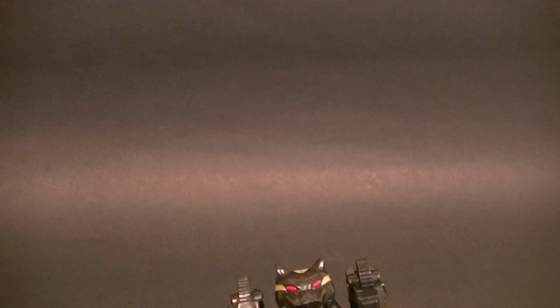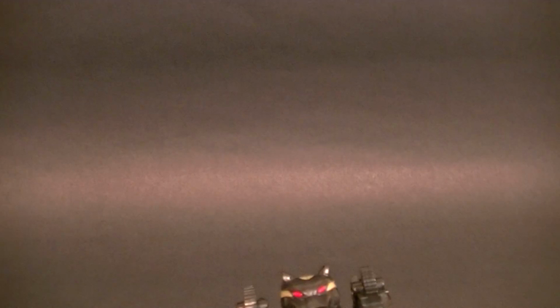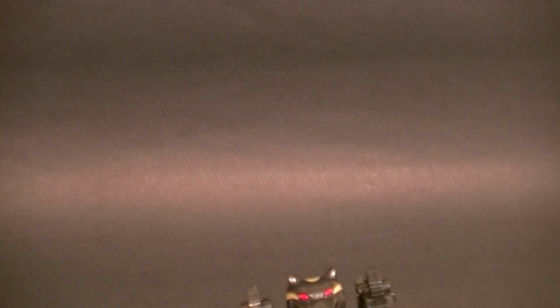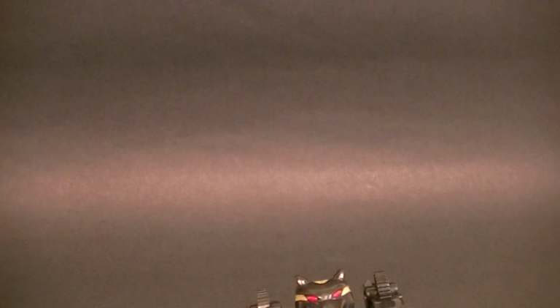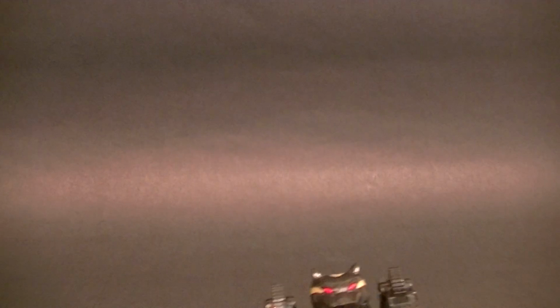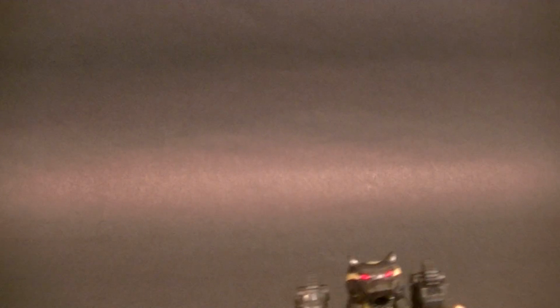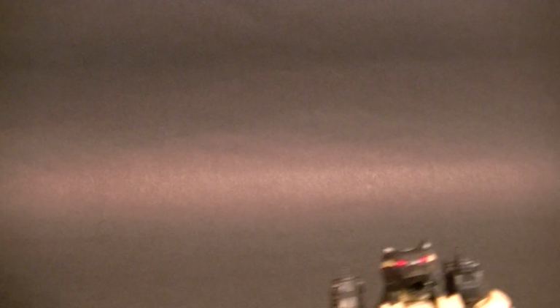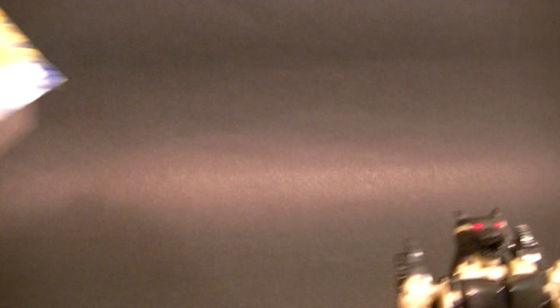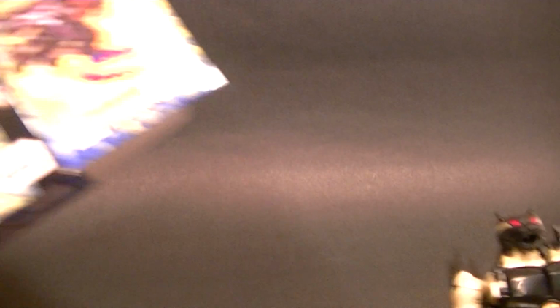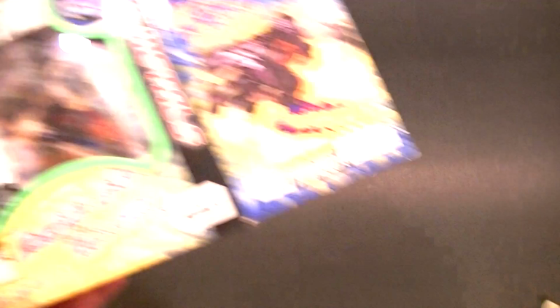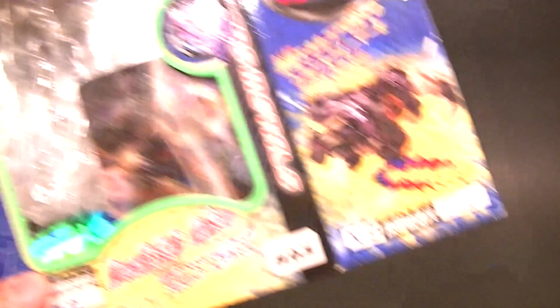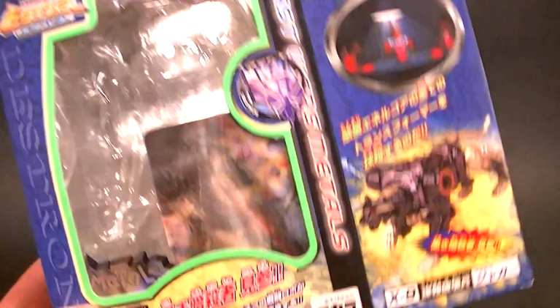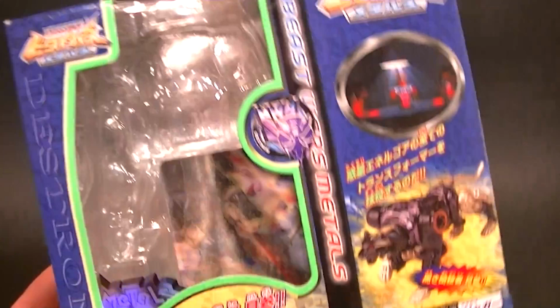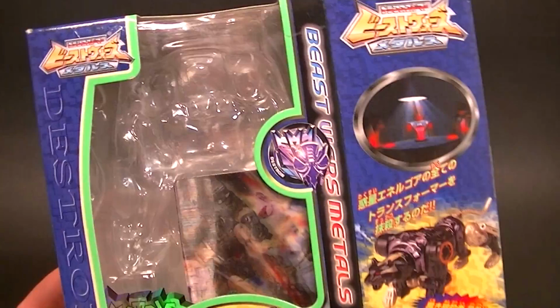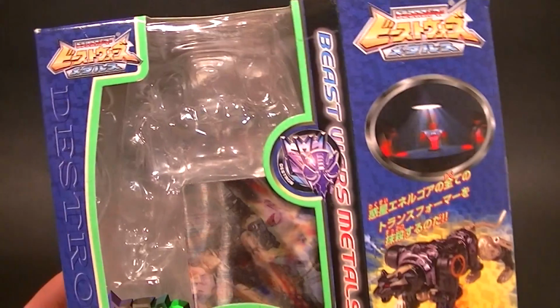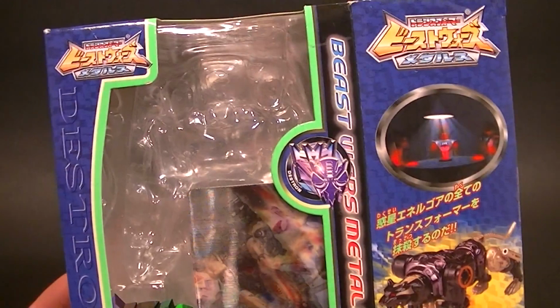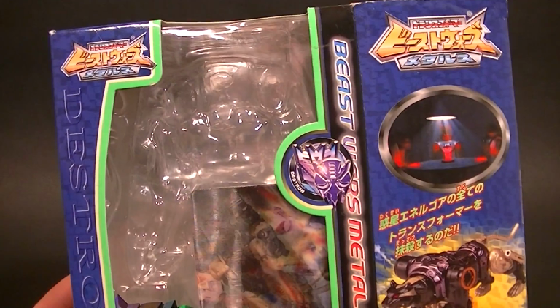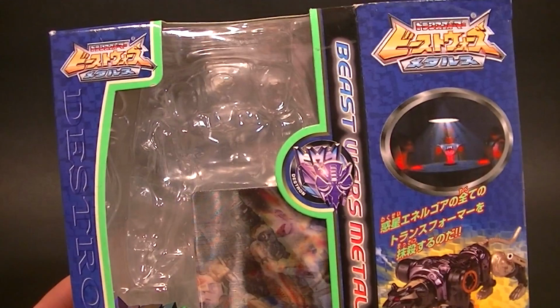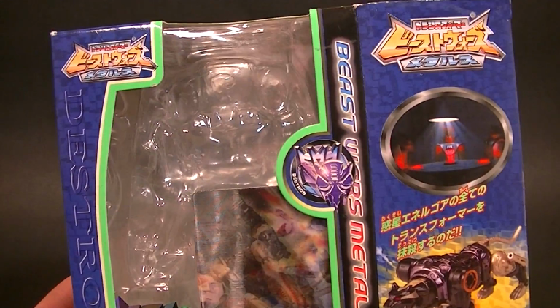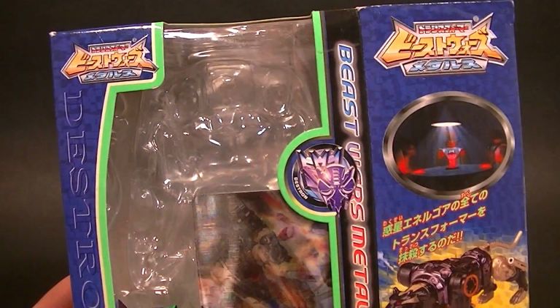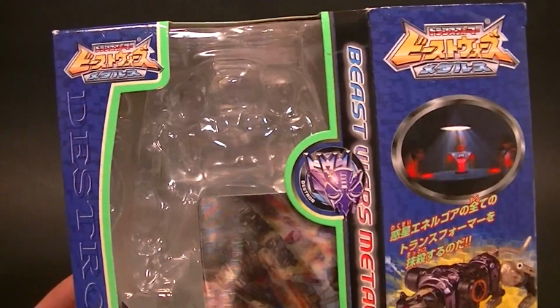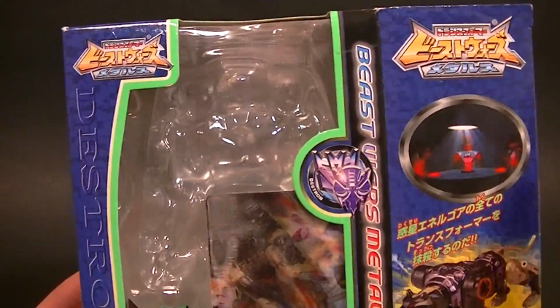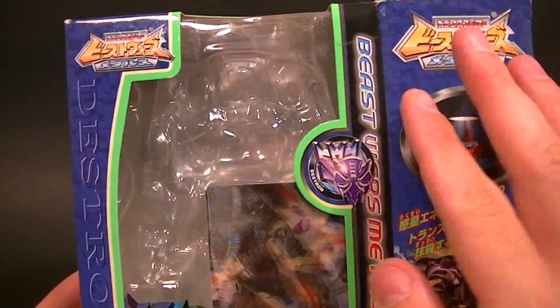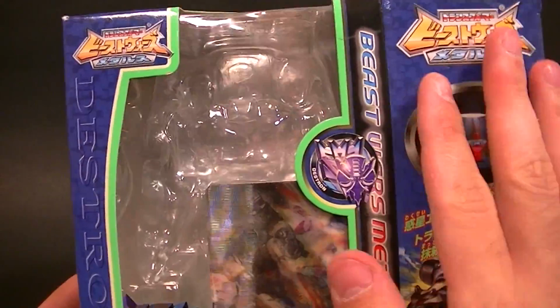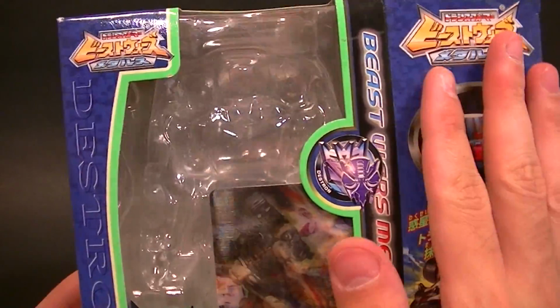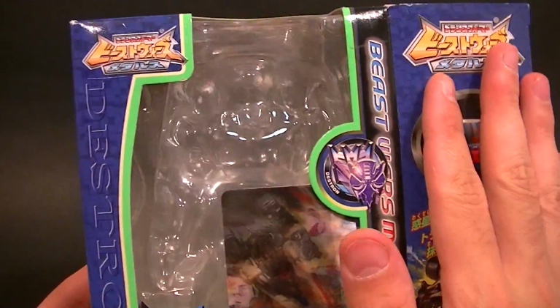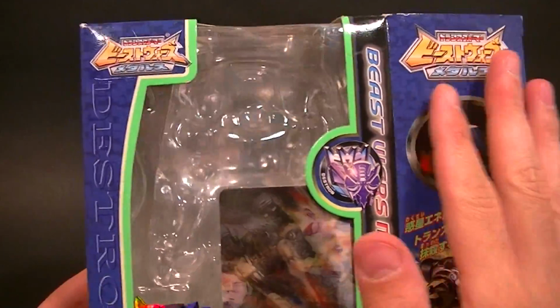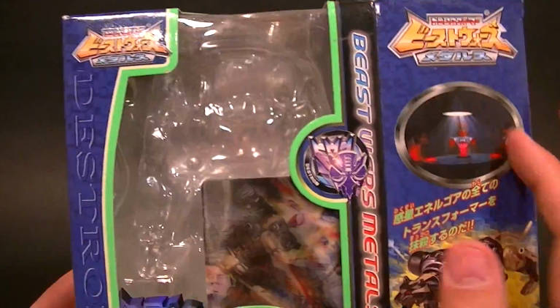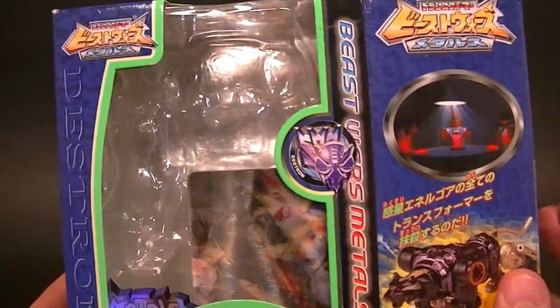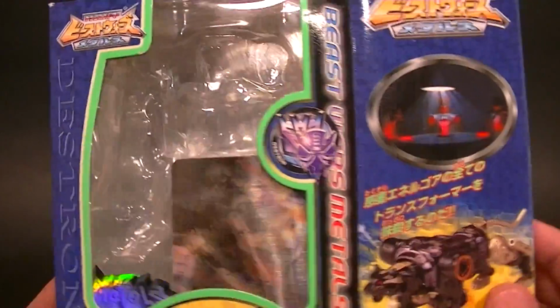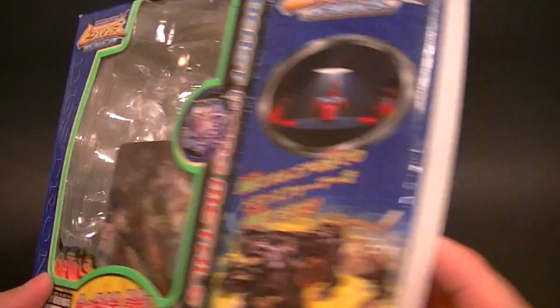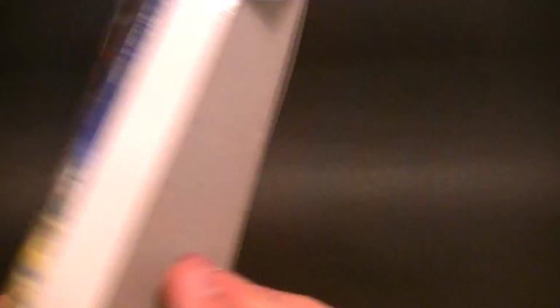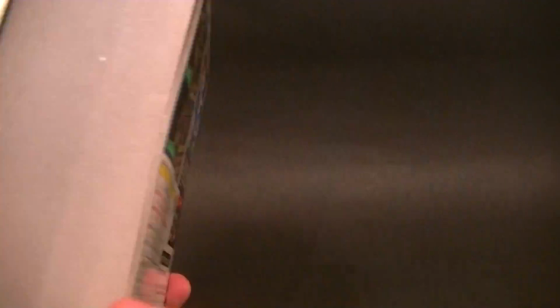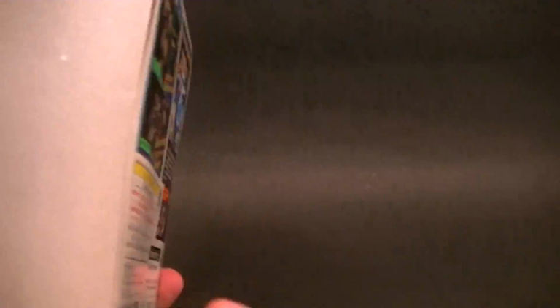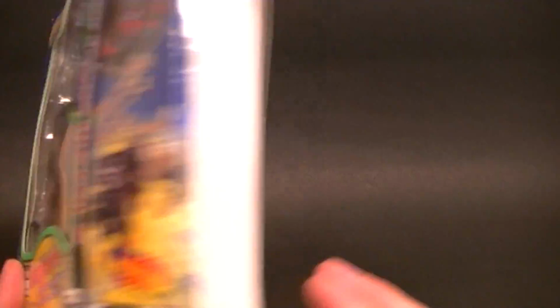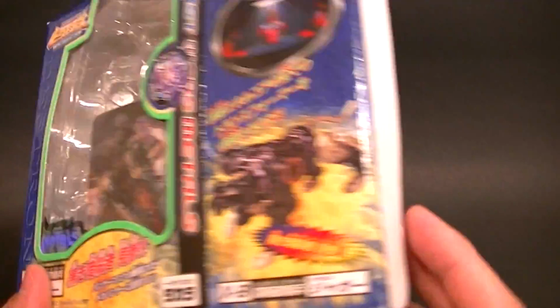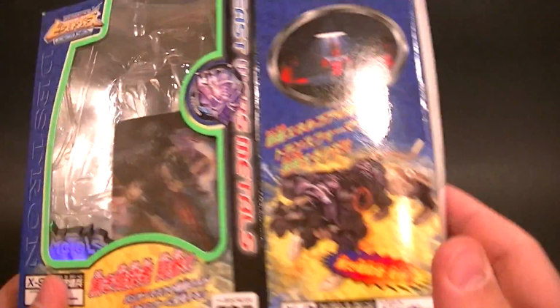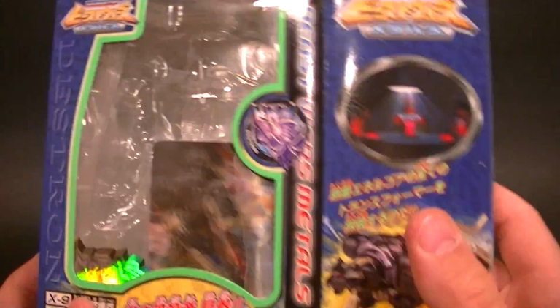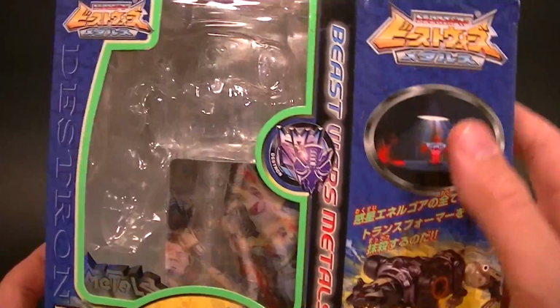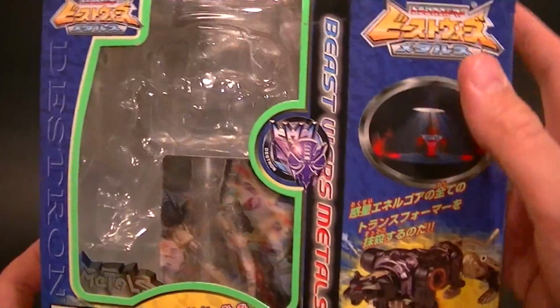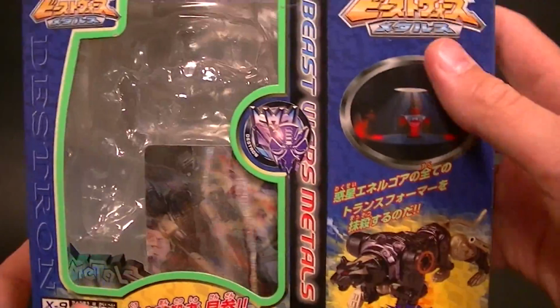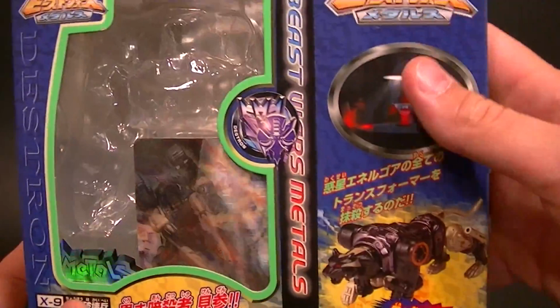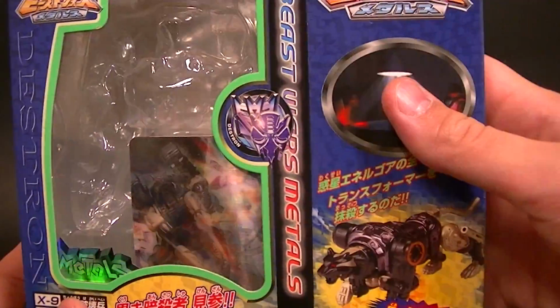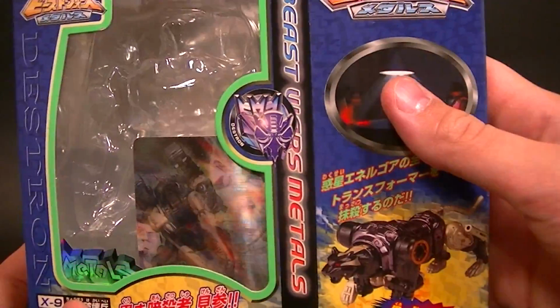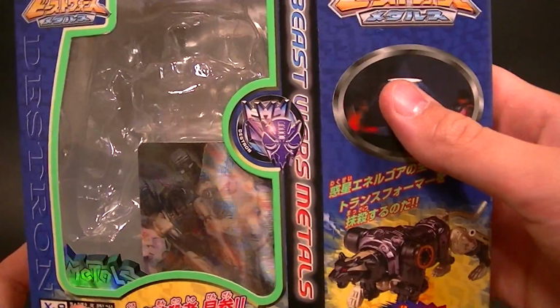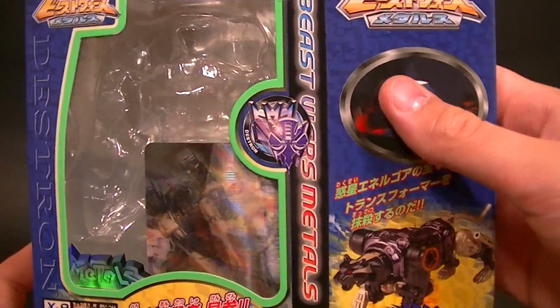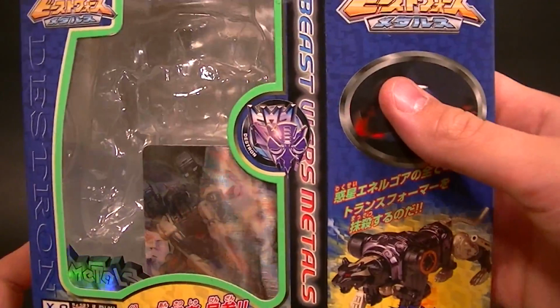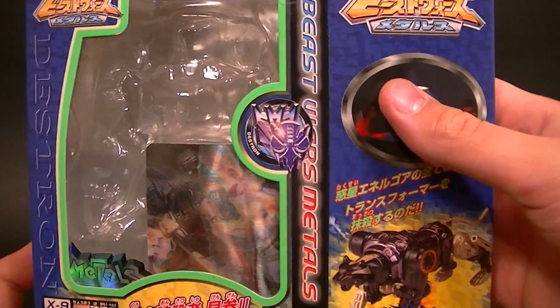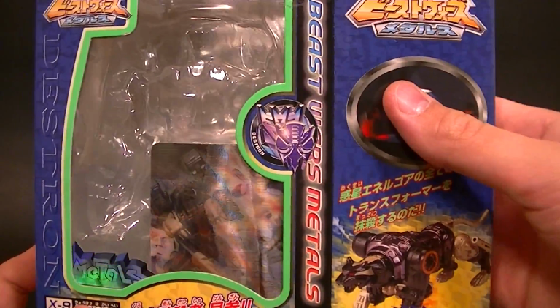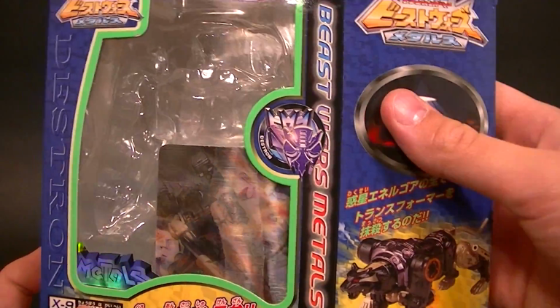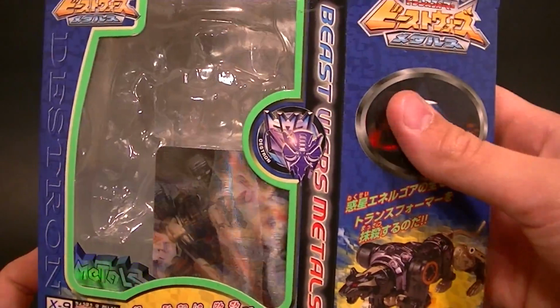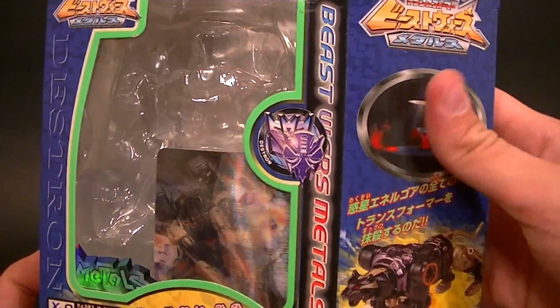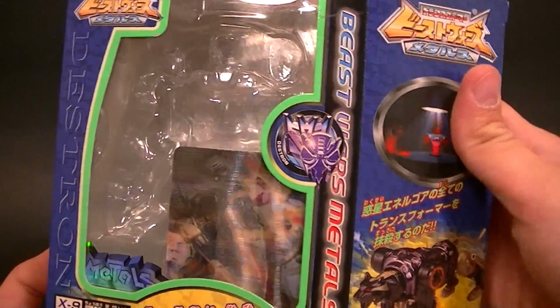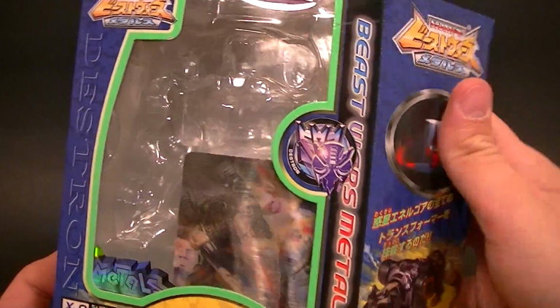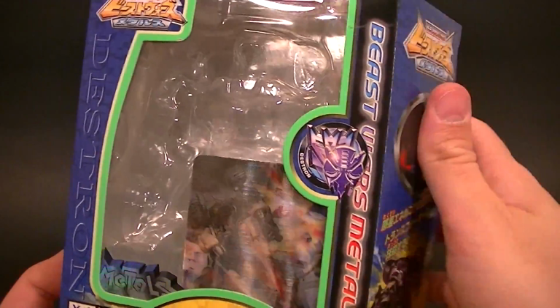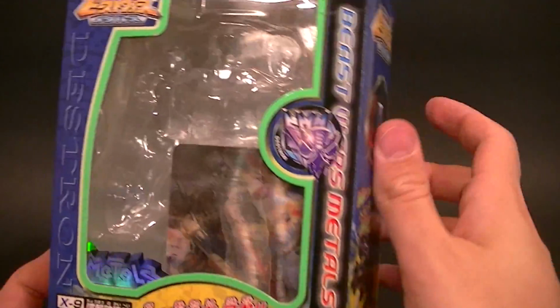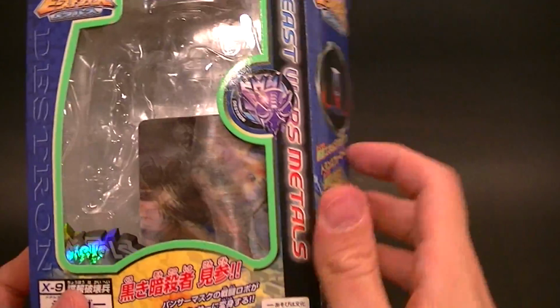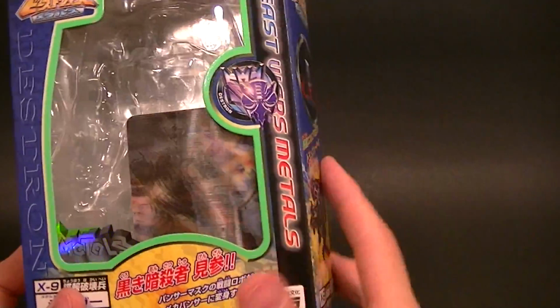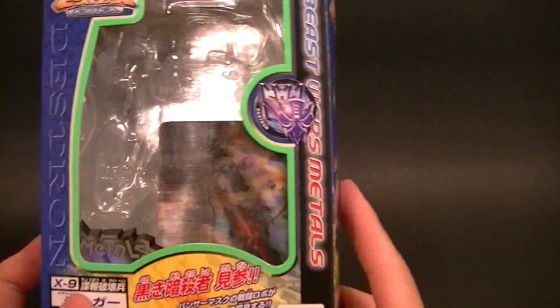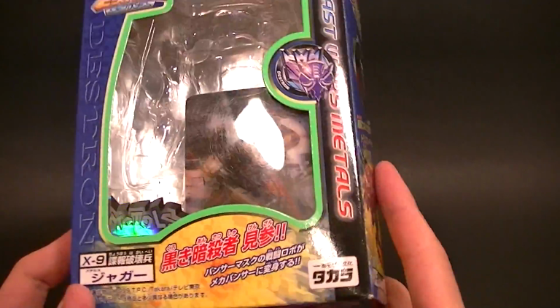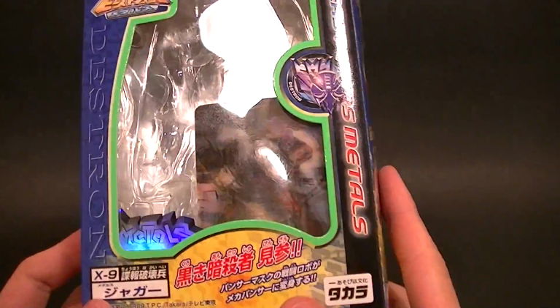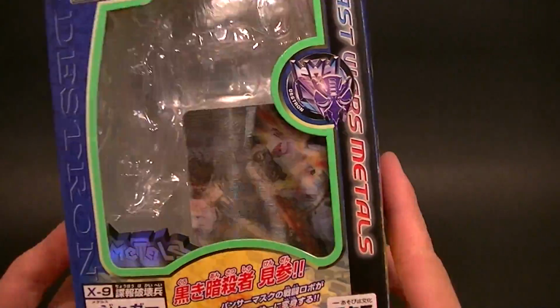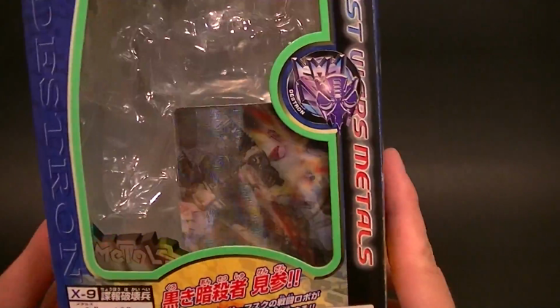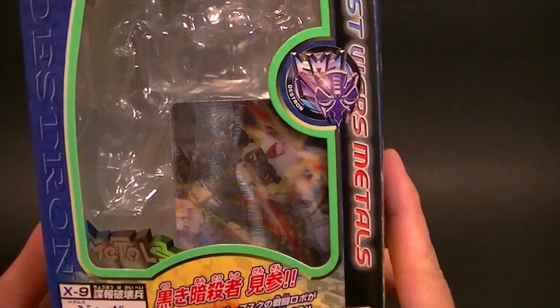This is what the packaging looks like. This part here just folds back — it's a side flap. Very similar to the Tamashi Nations type of packaging.